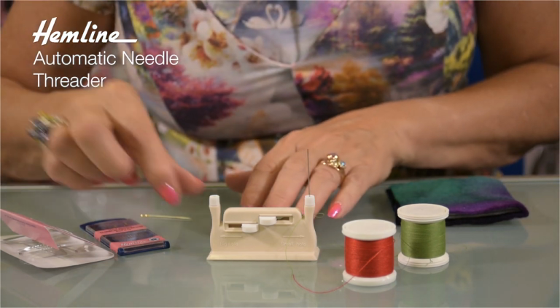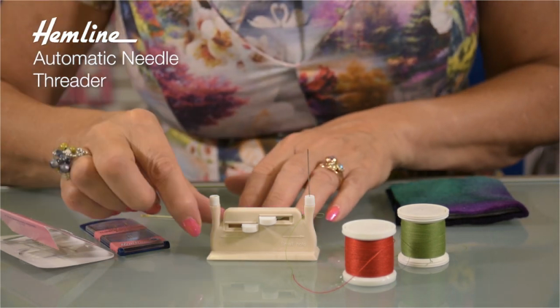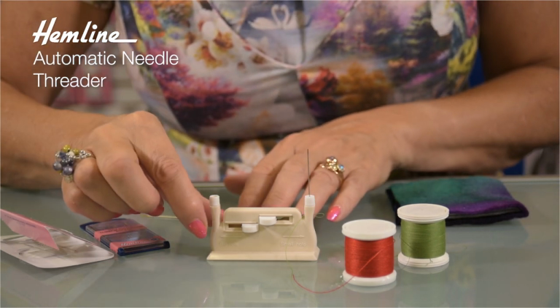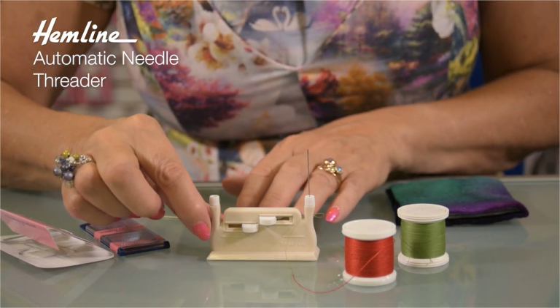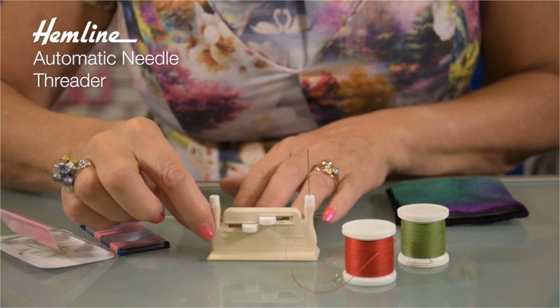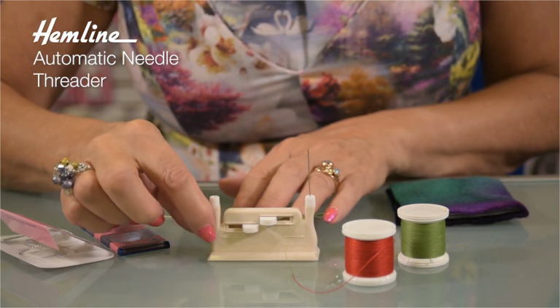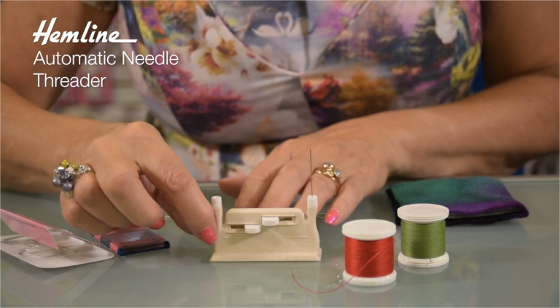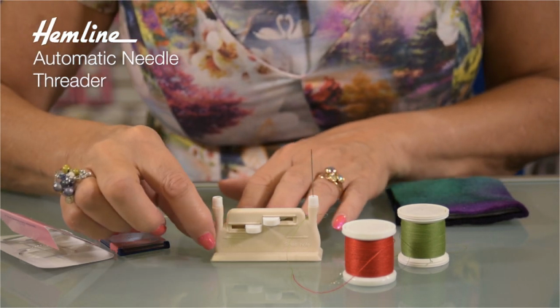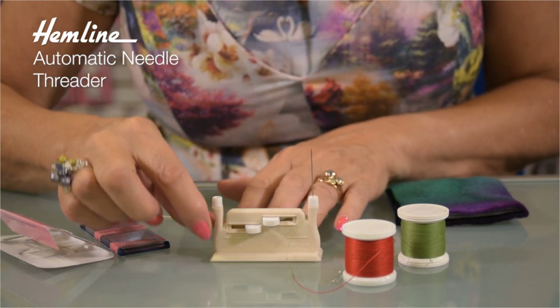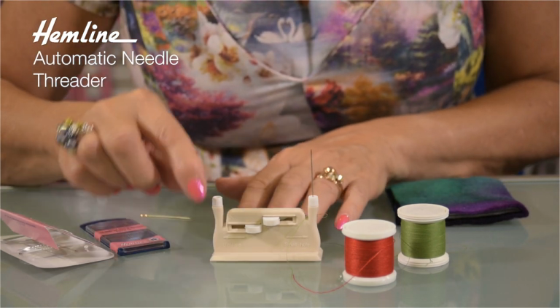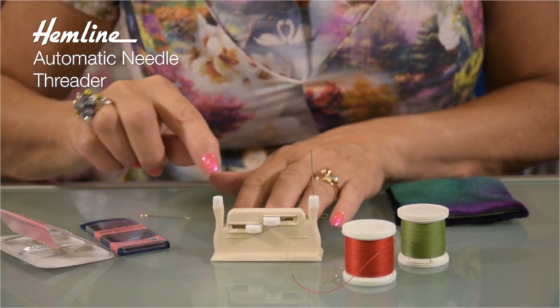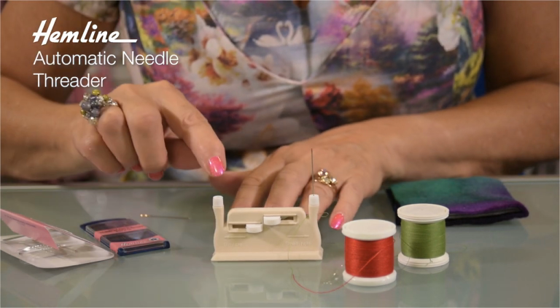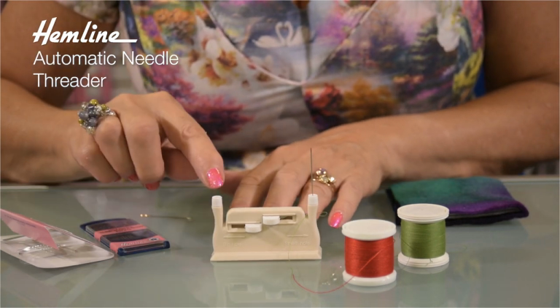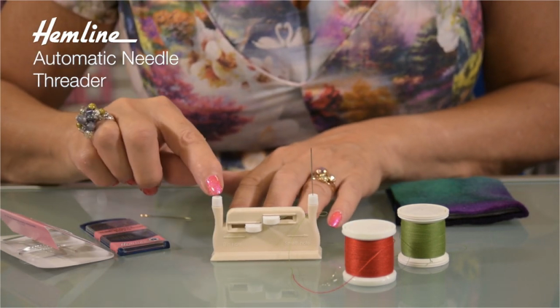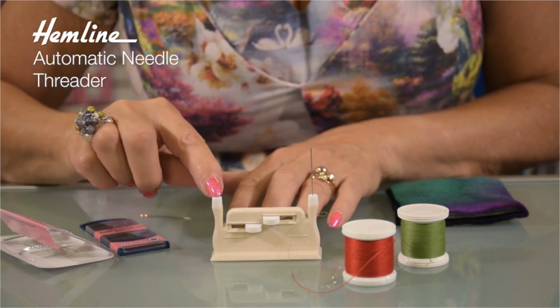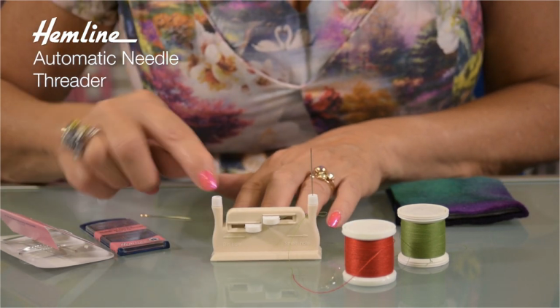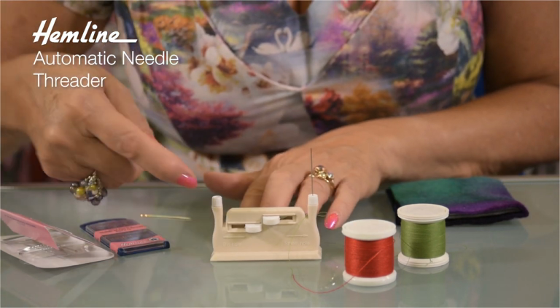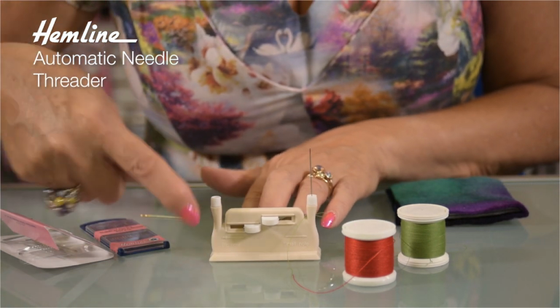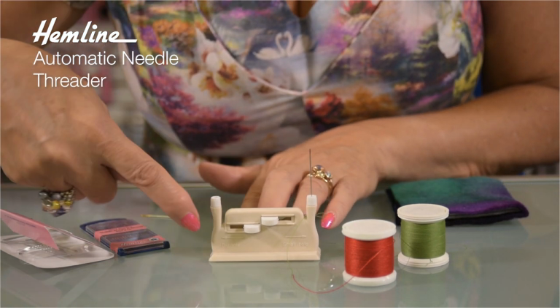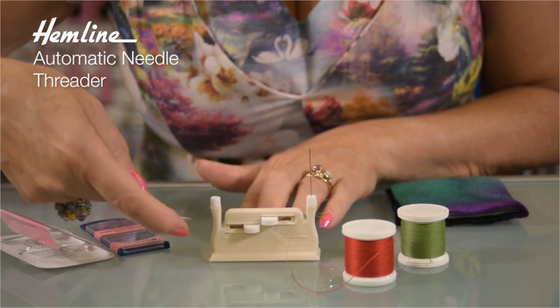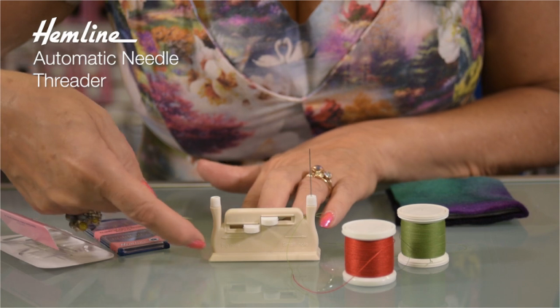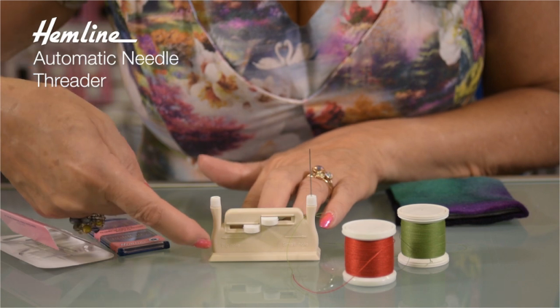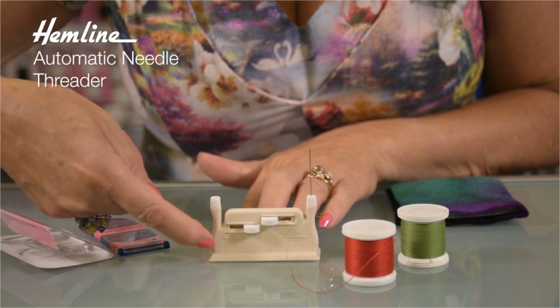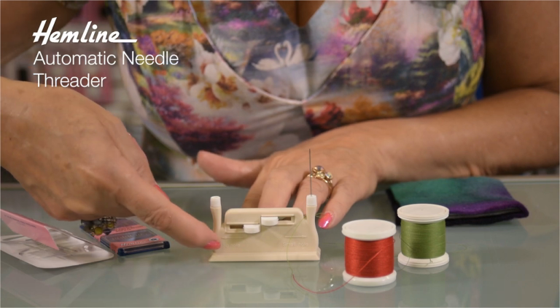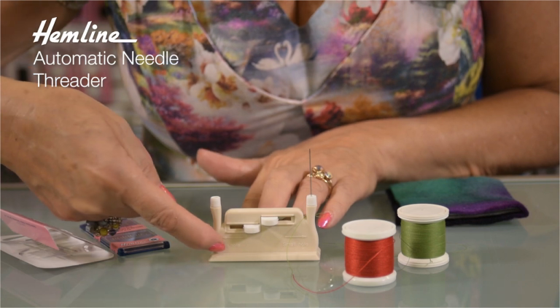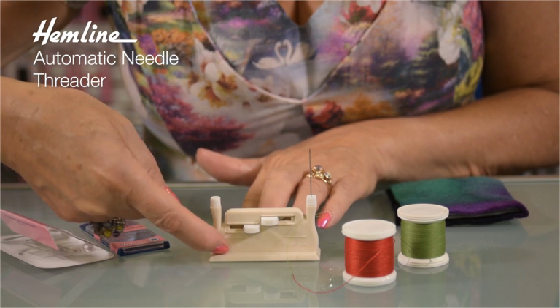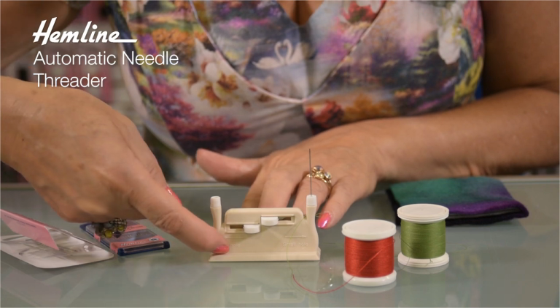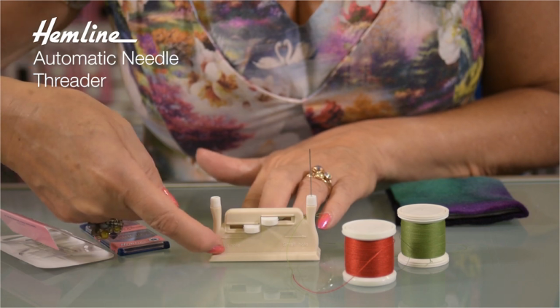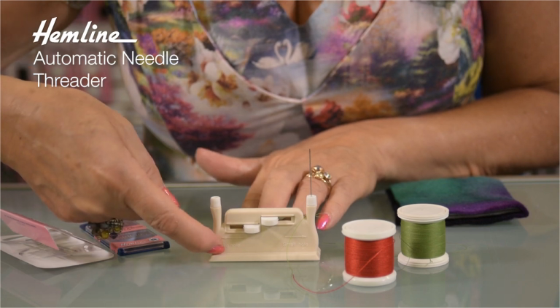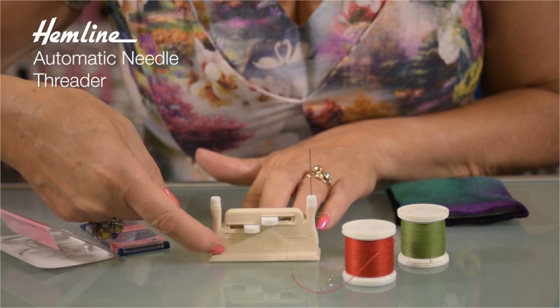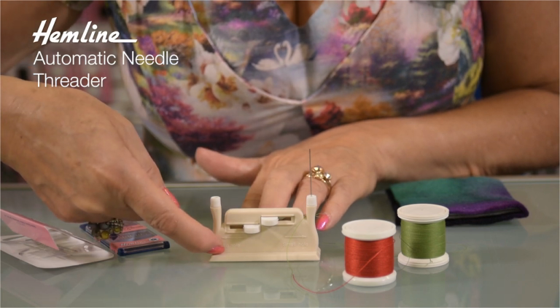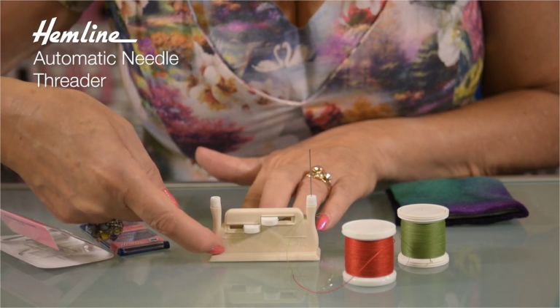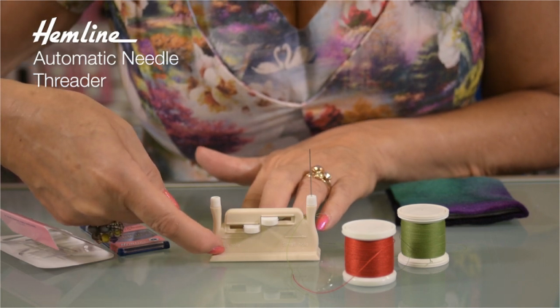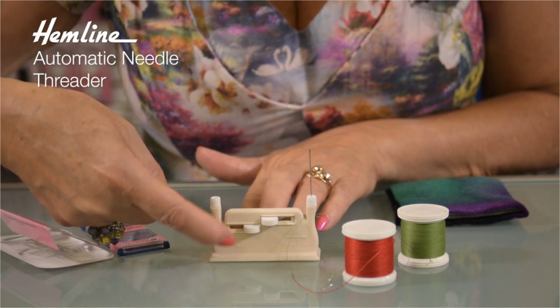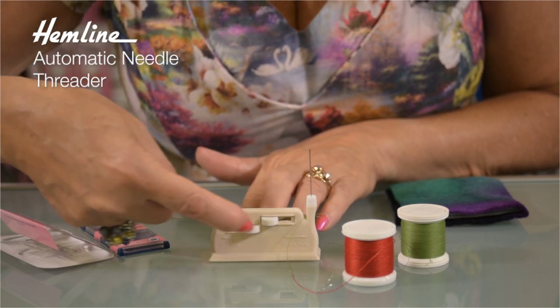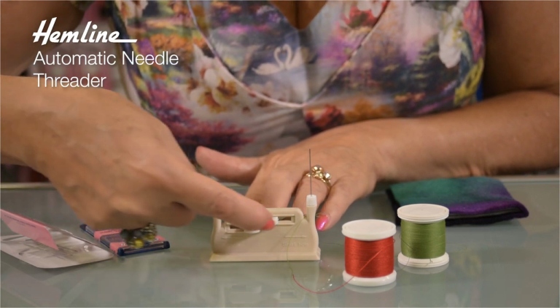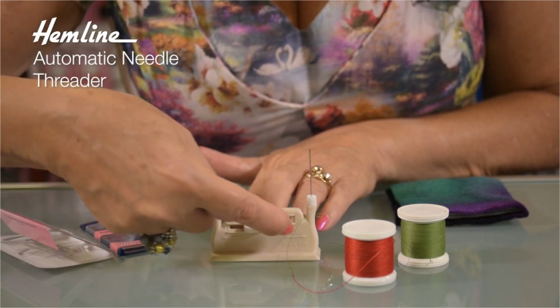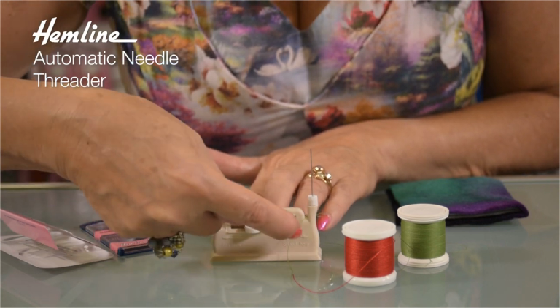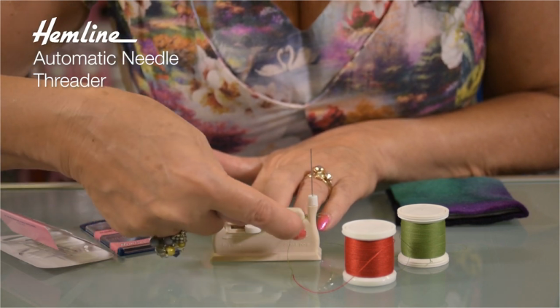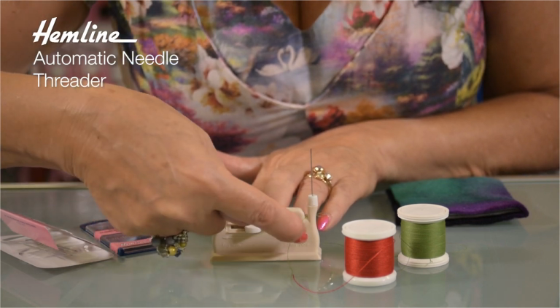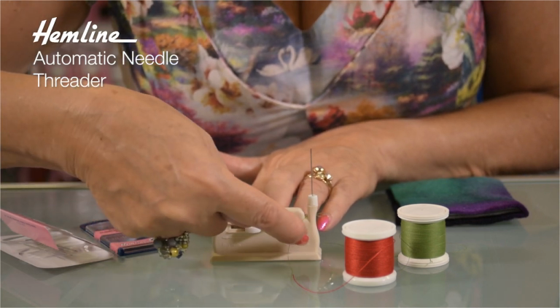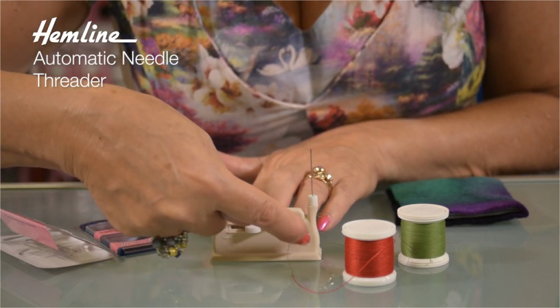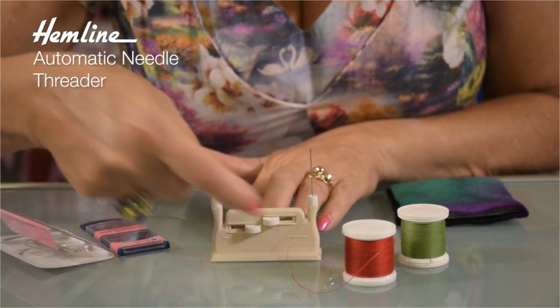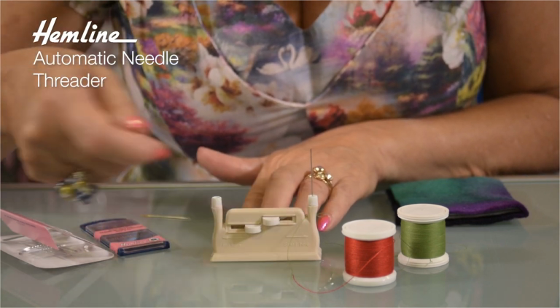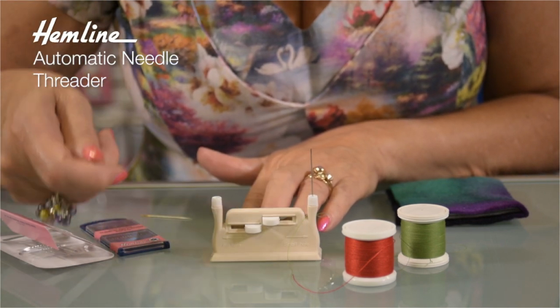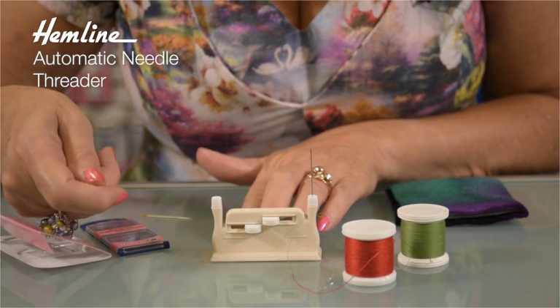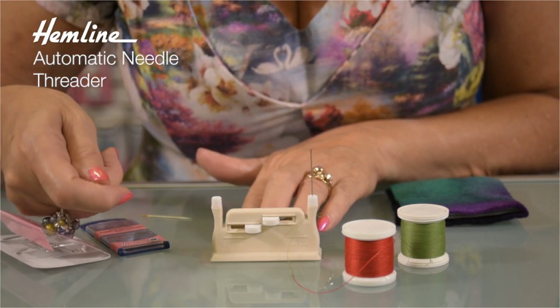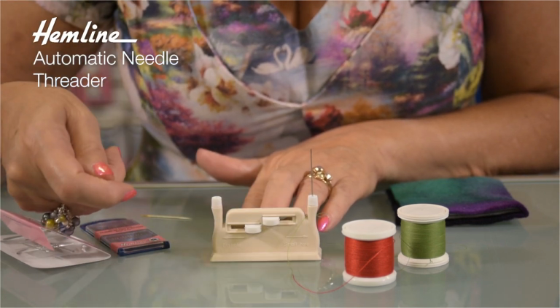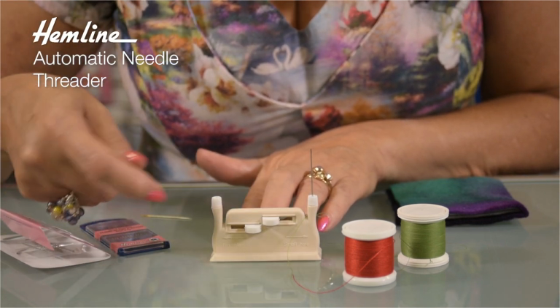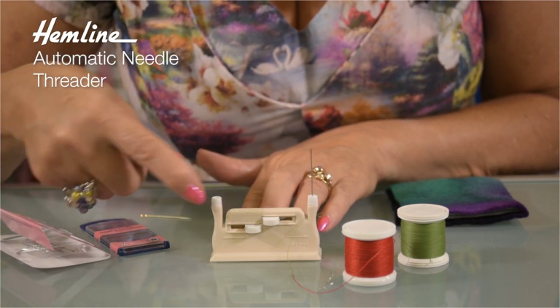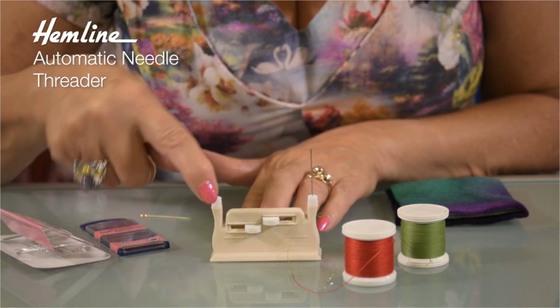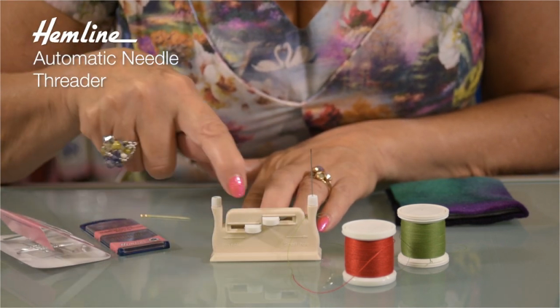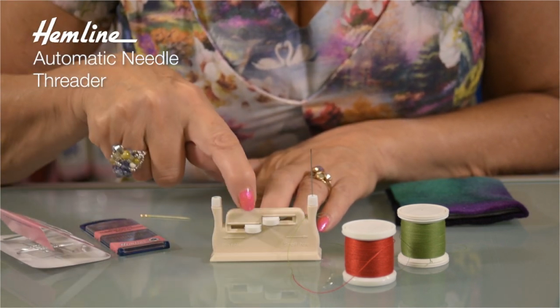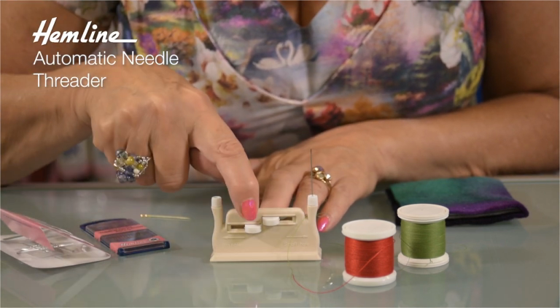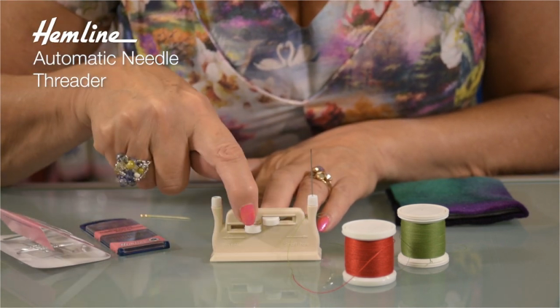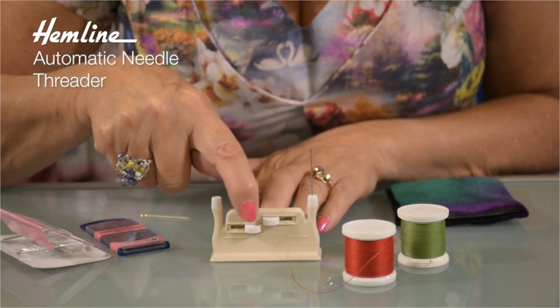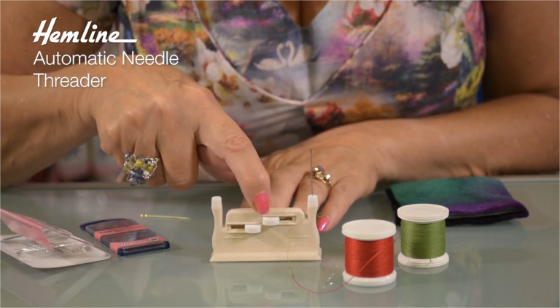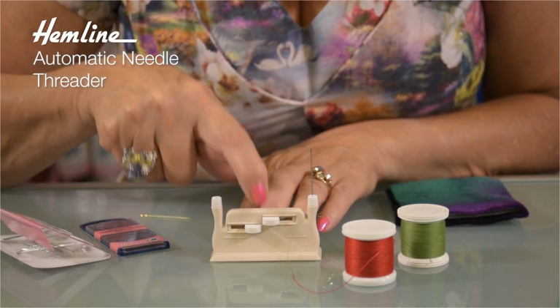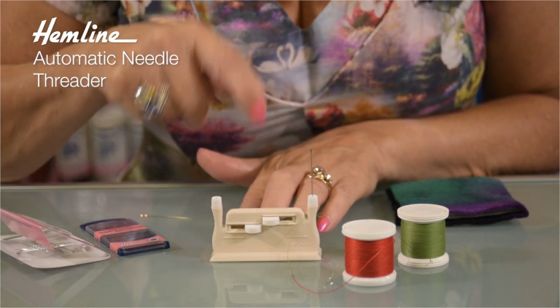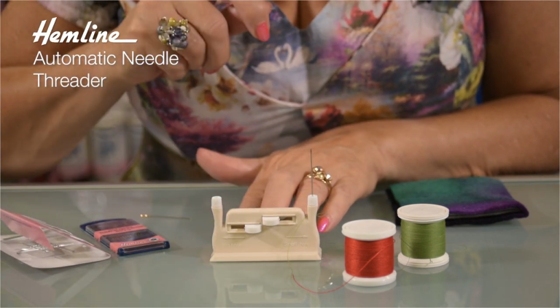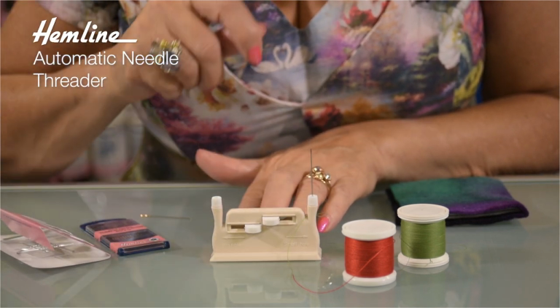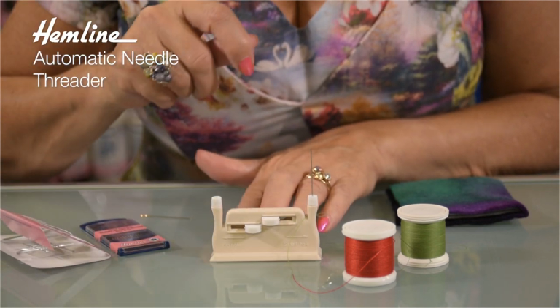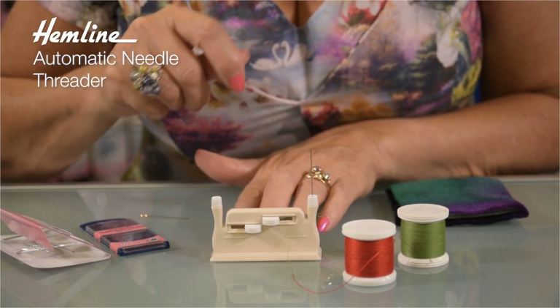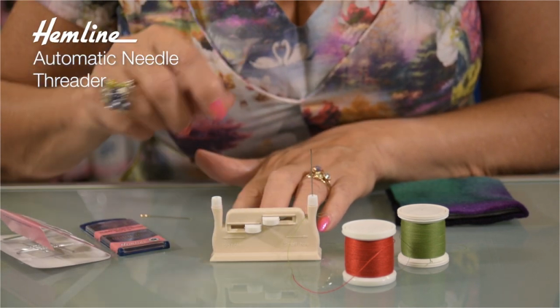So you have two ports: one for the big eyed needle, and it does say that there, and one for the small eyed needles, with a lever for each.